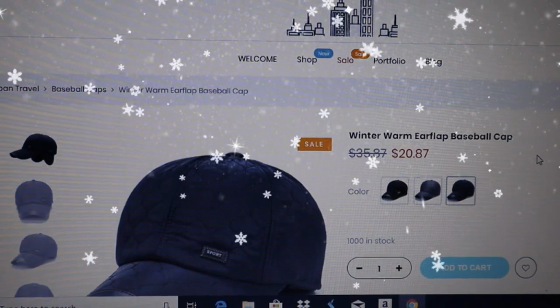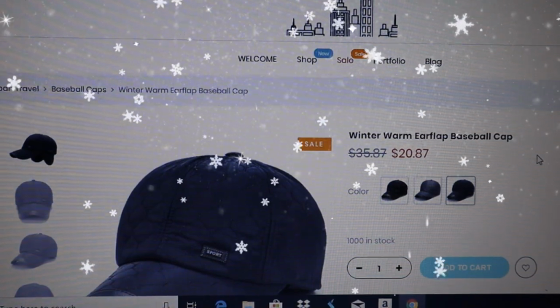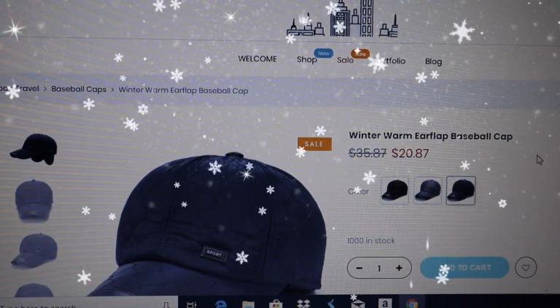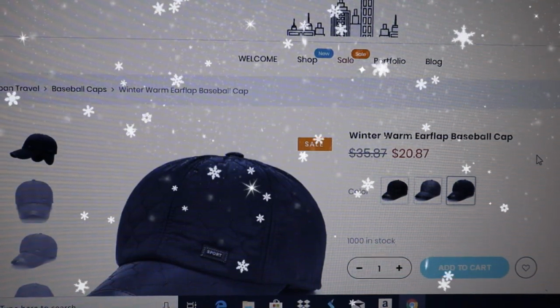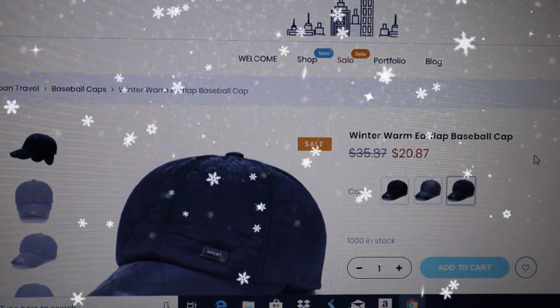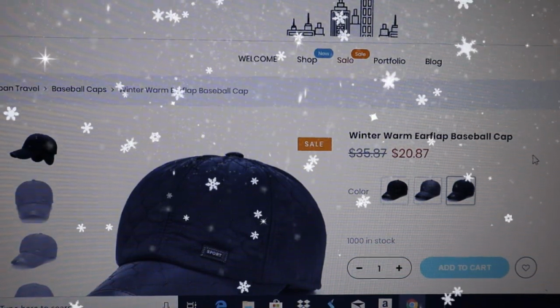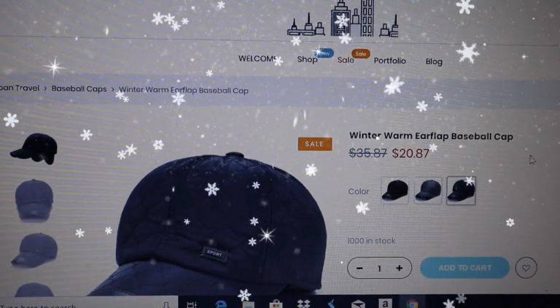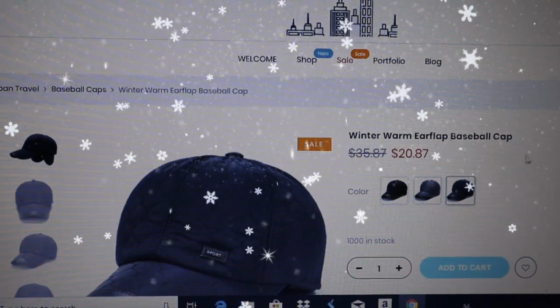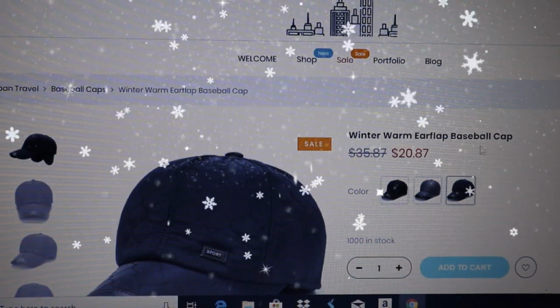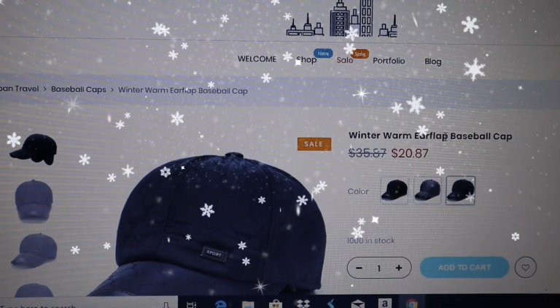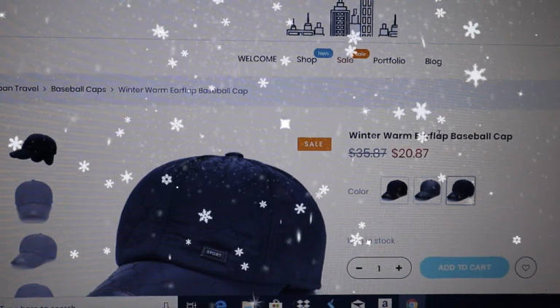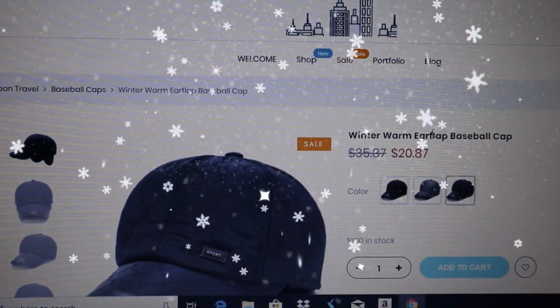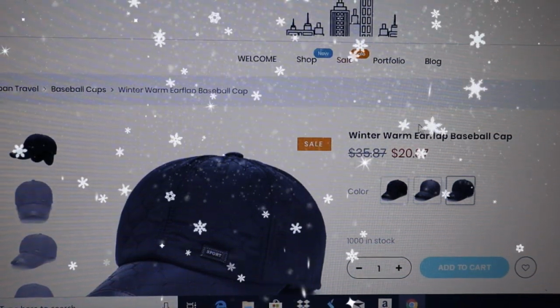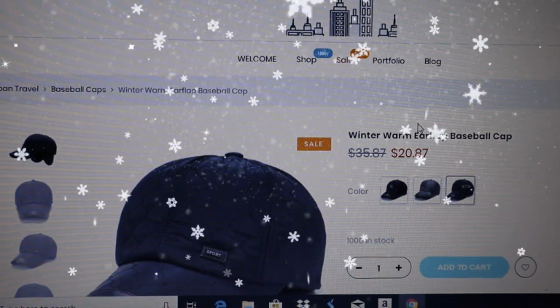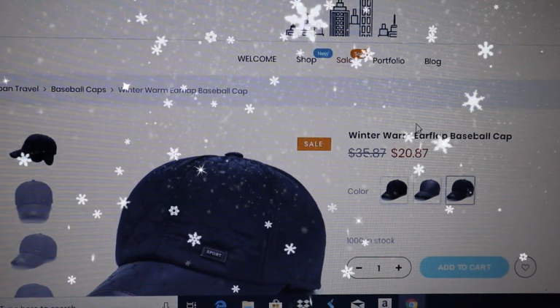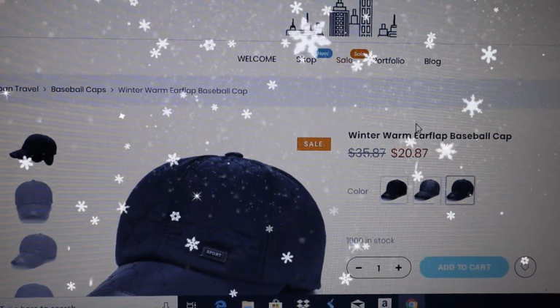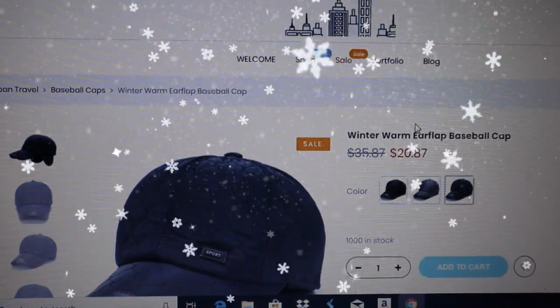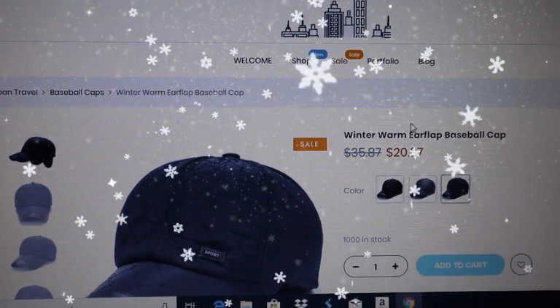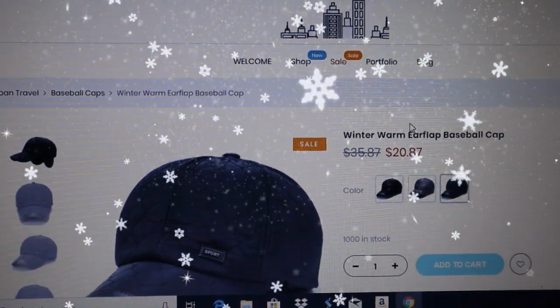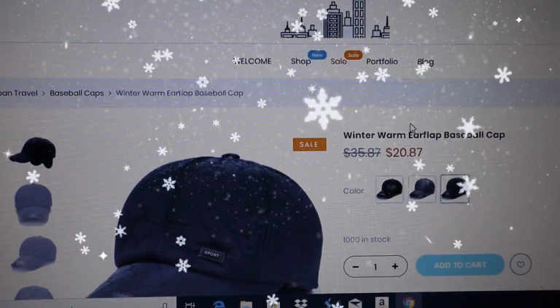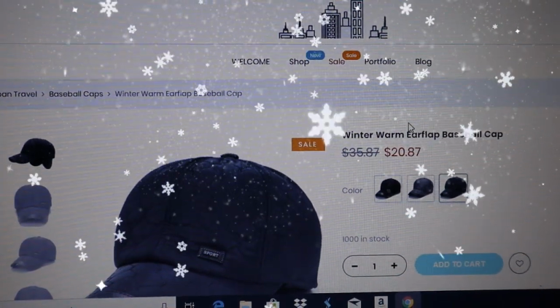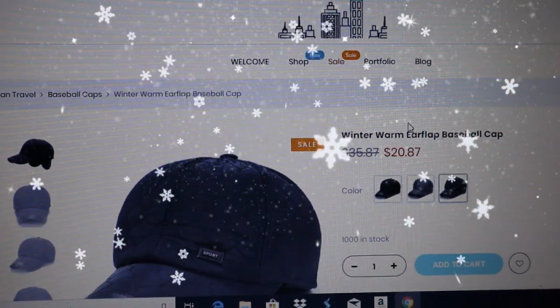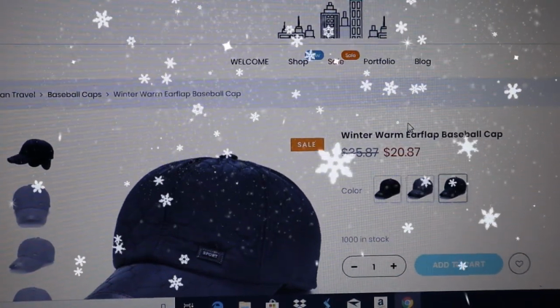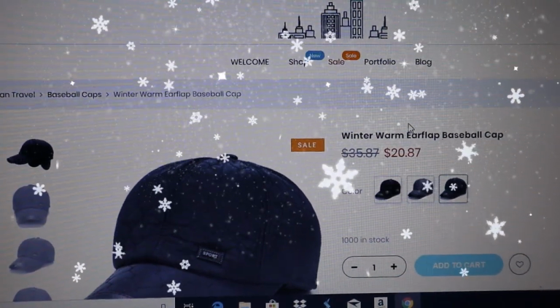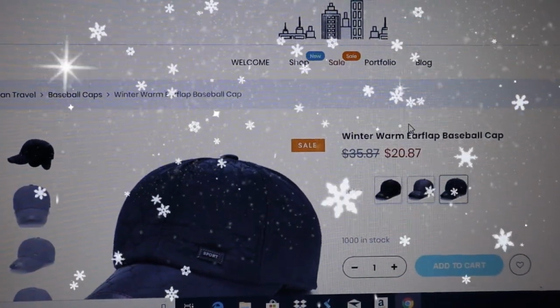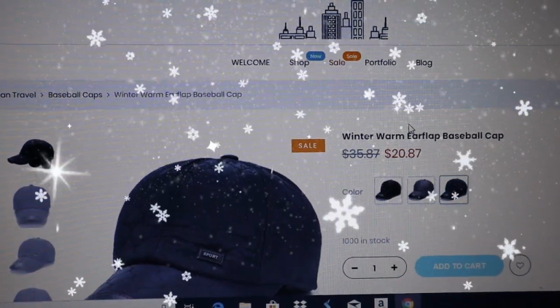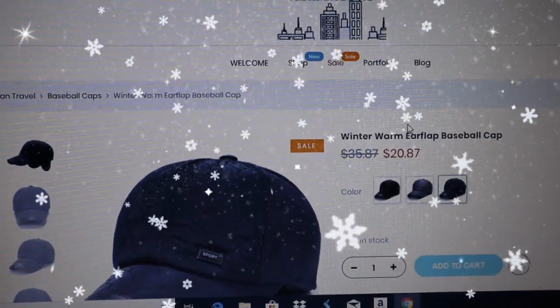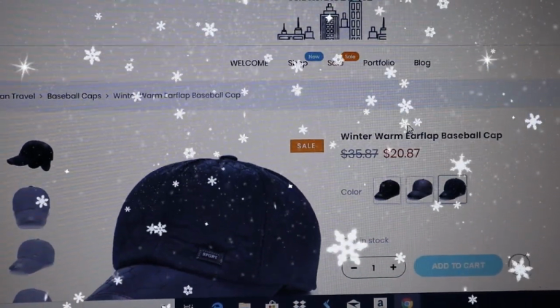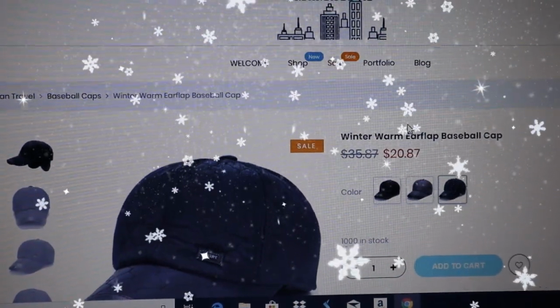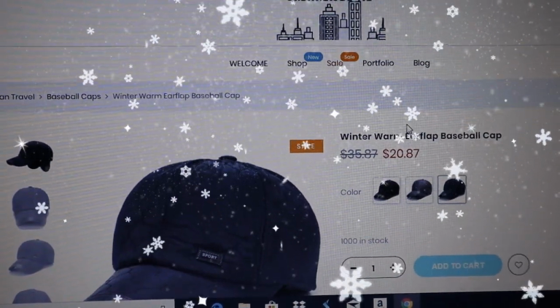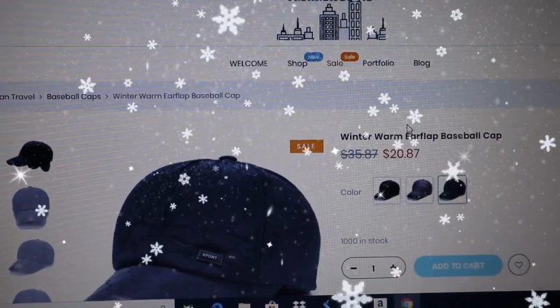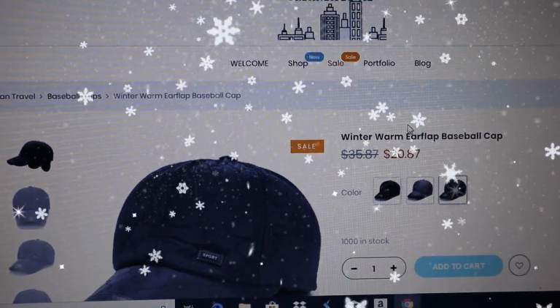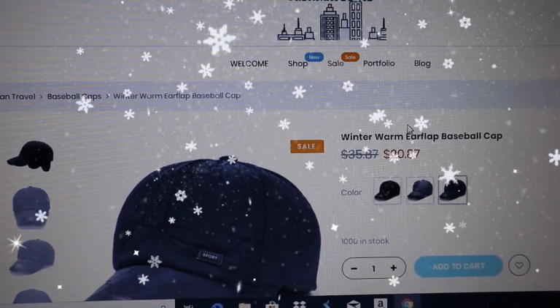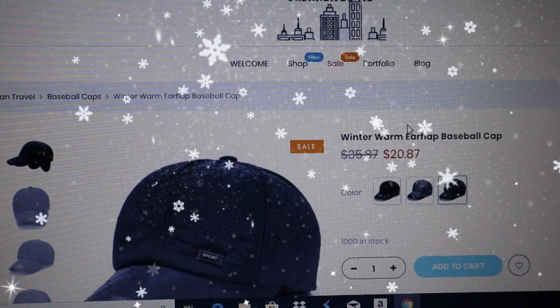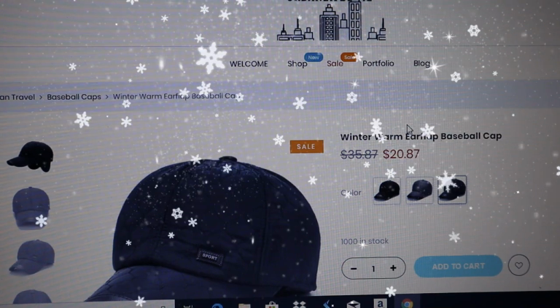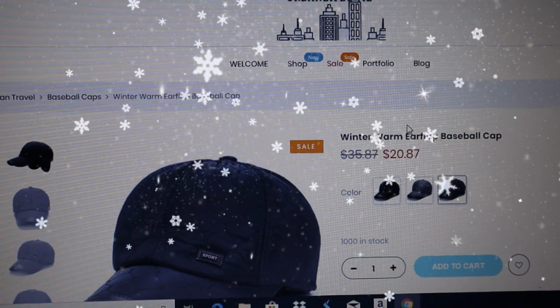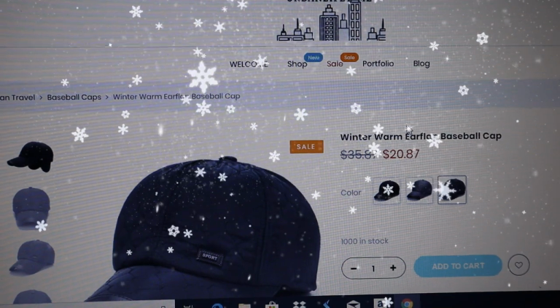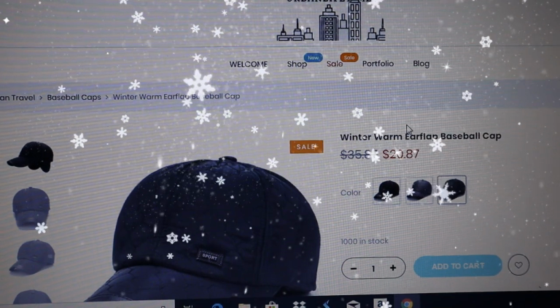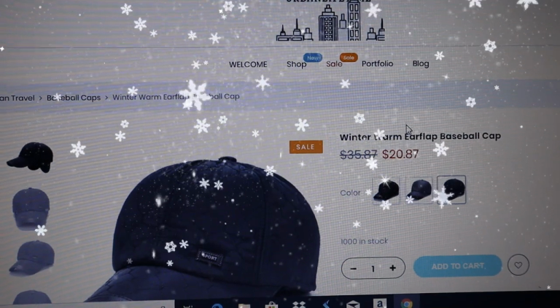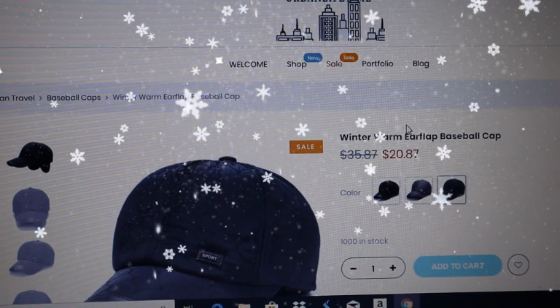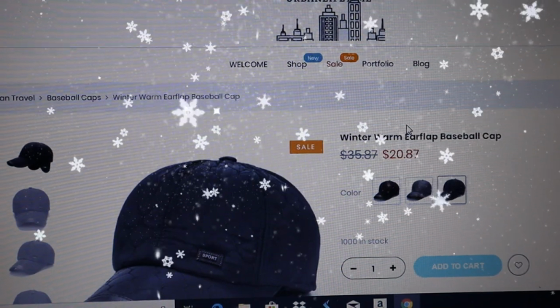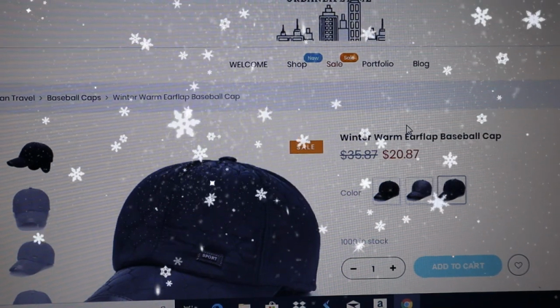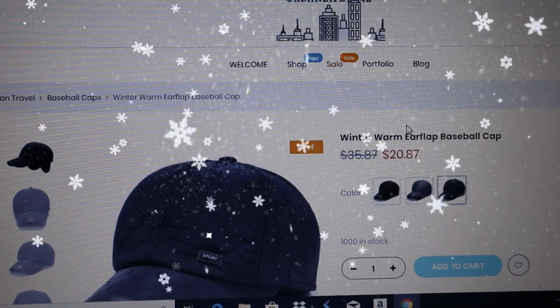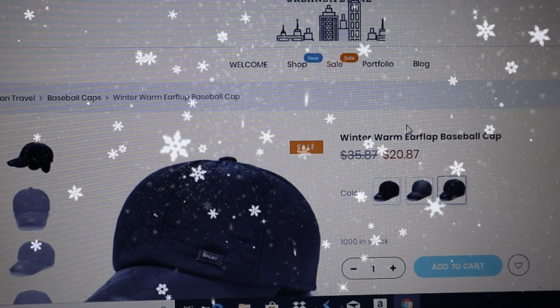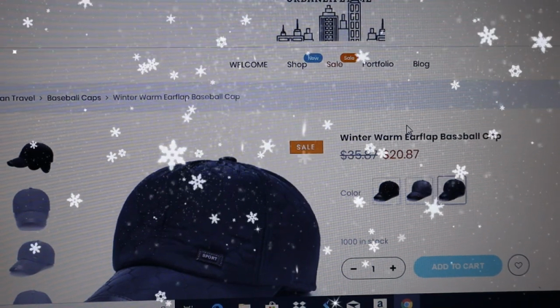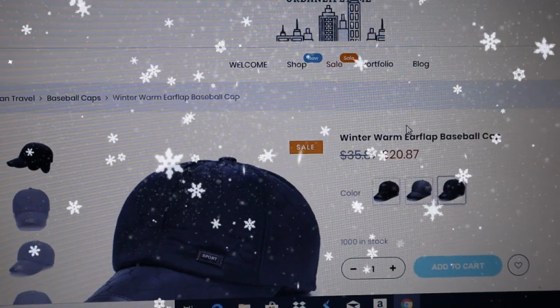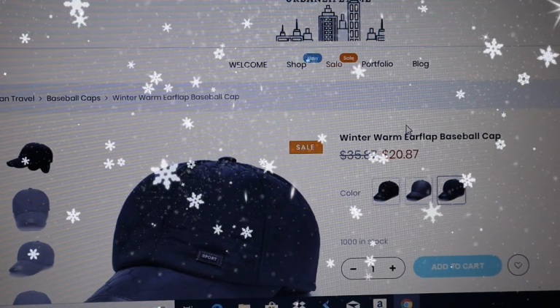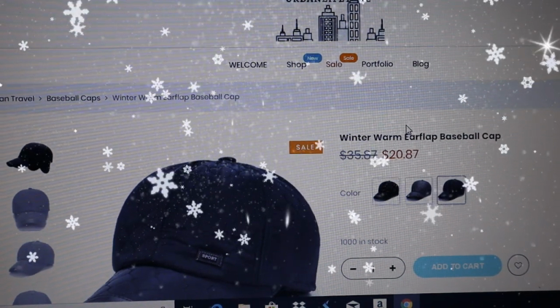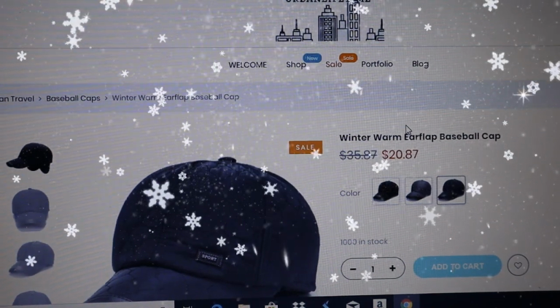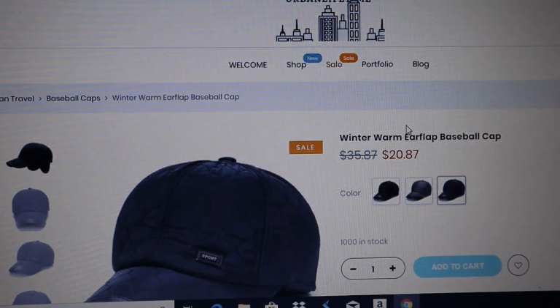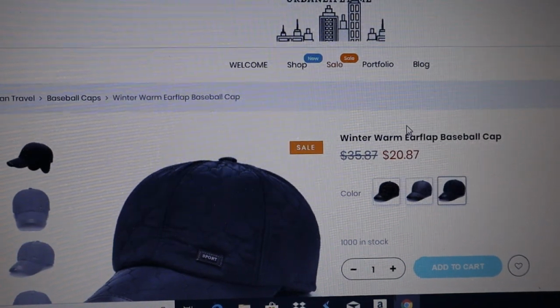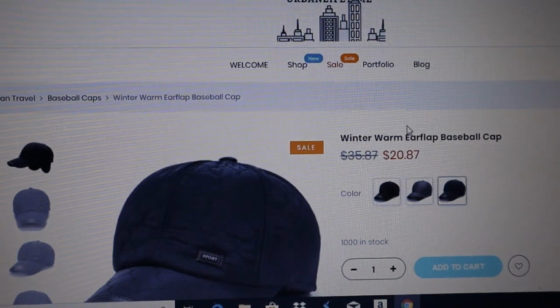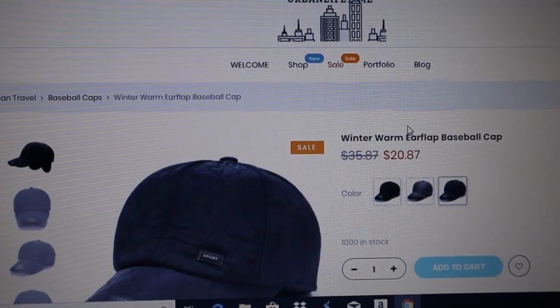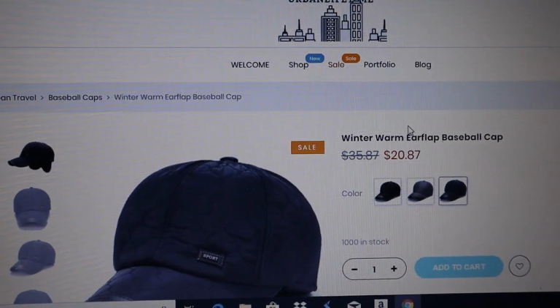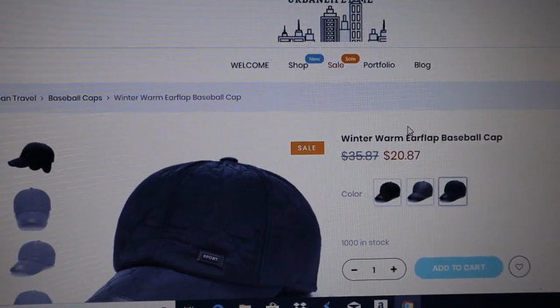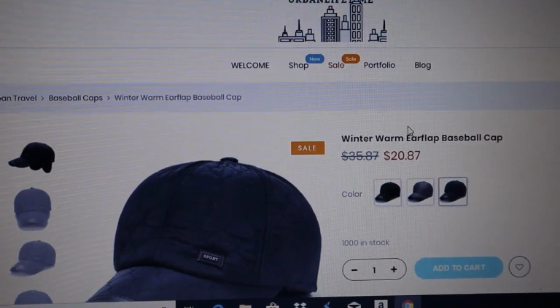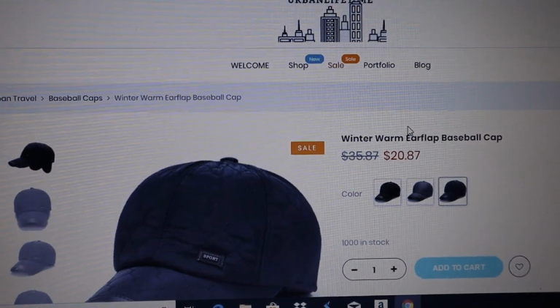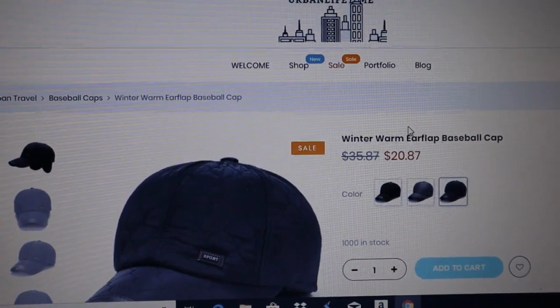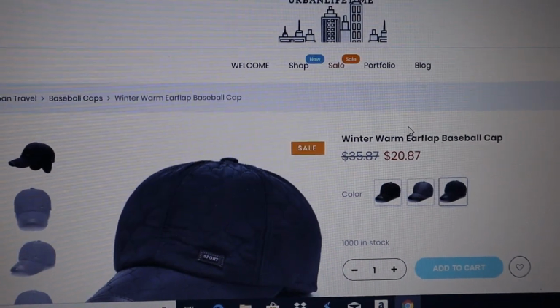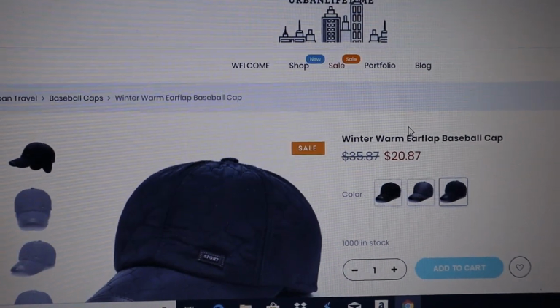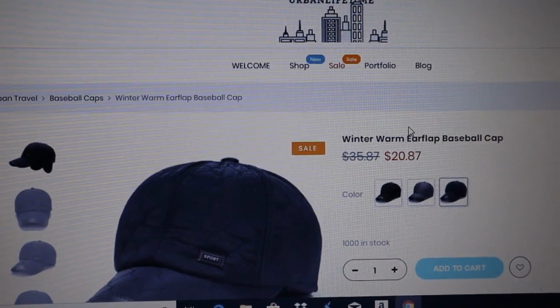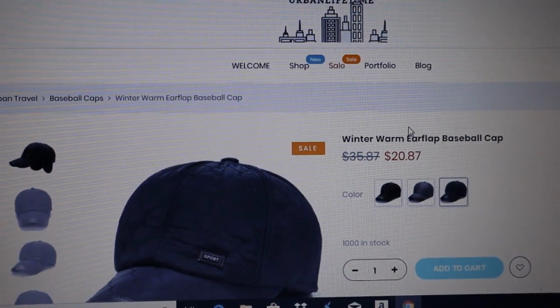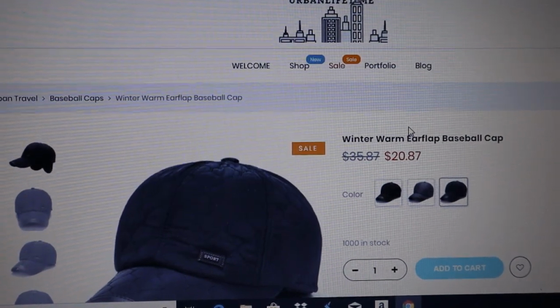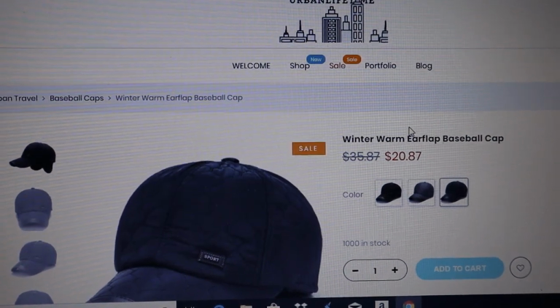Get the cap. Remember, as always, live life well today at urbanlifetime.com.